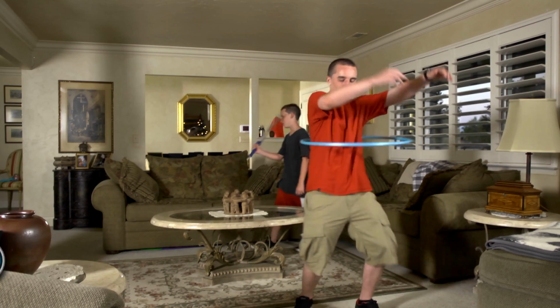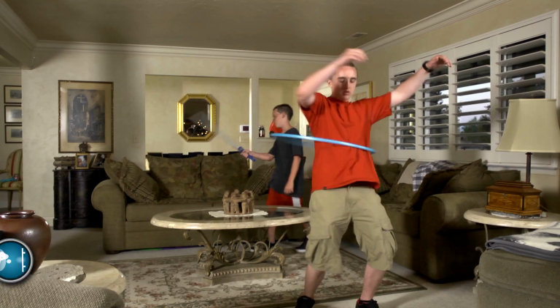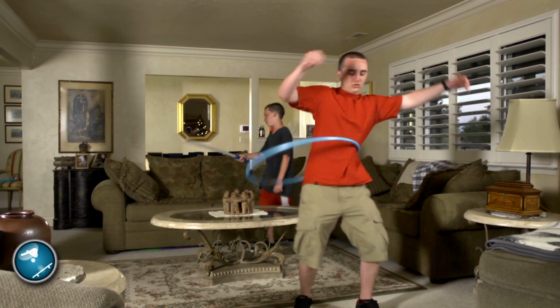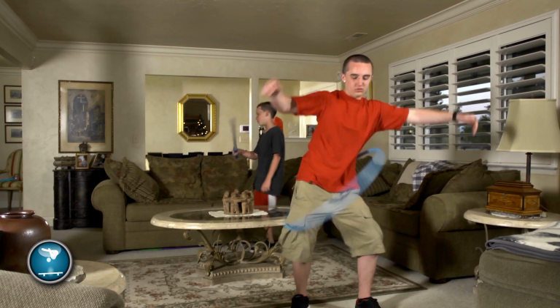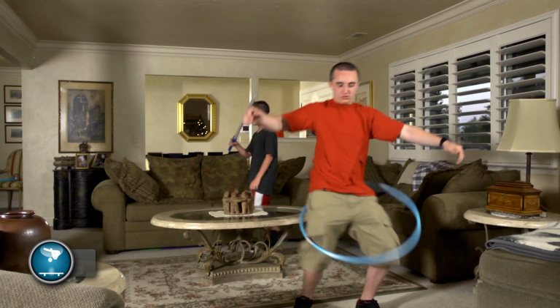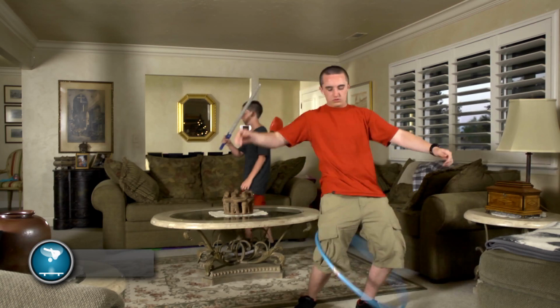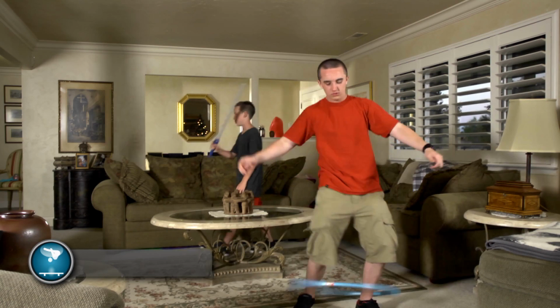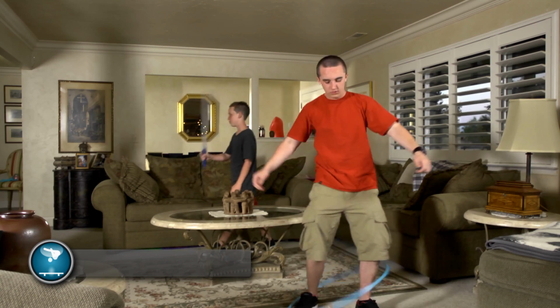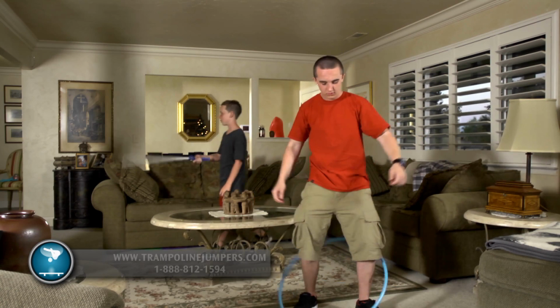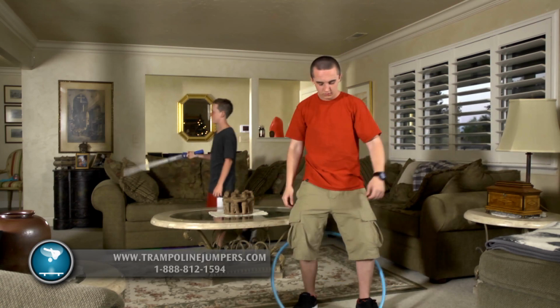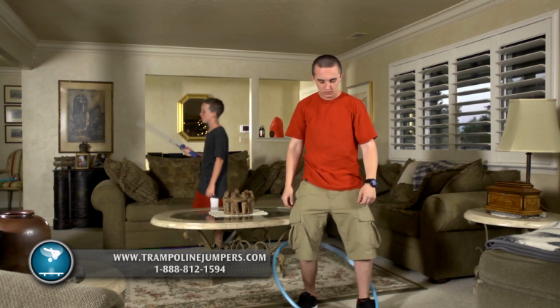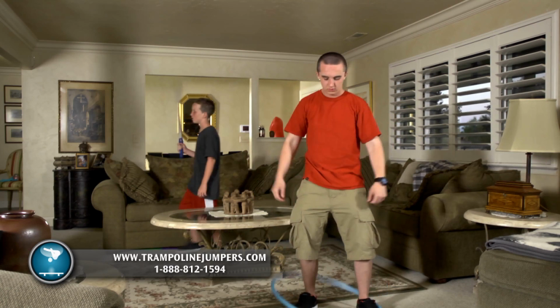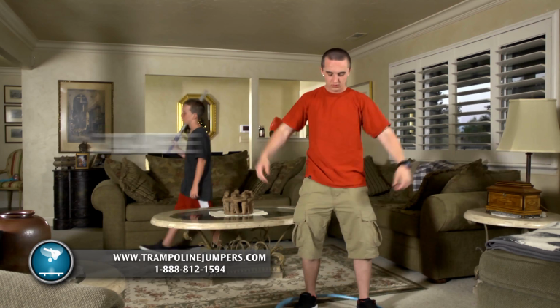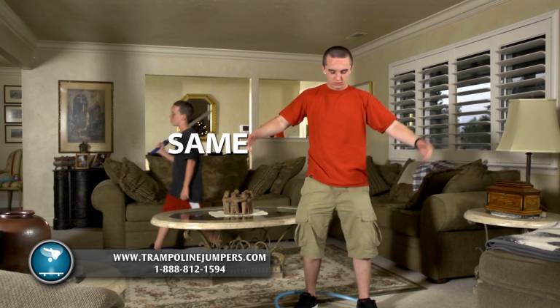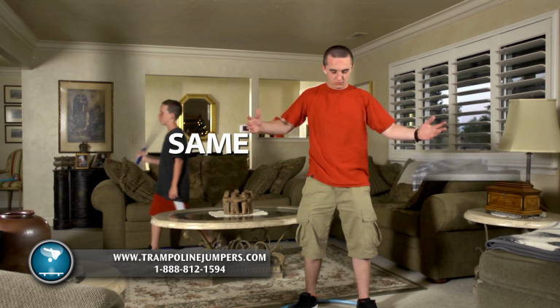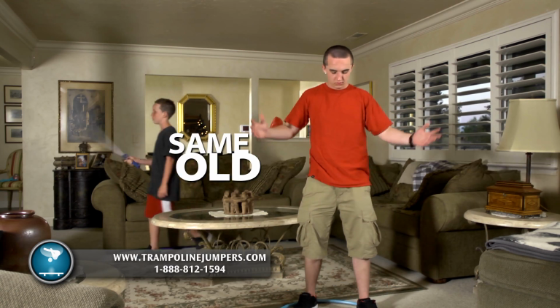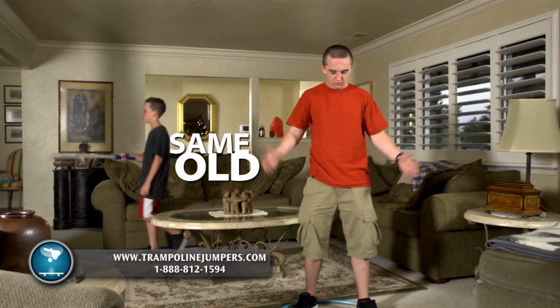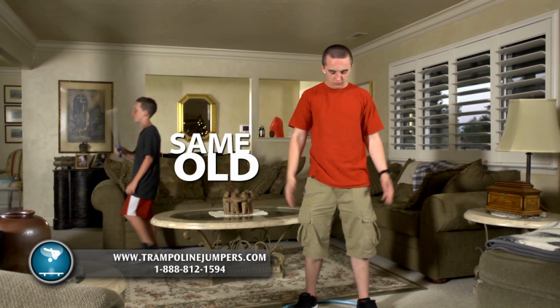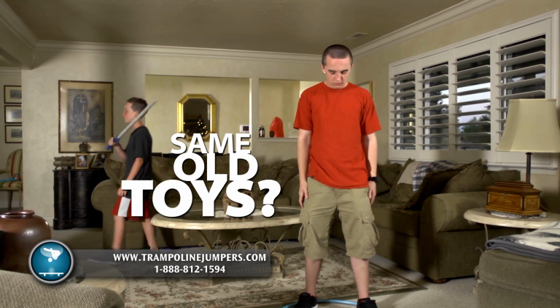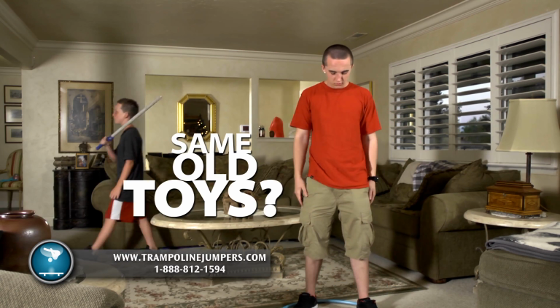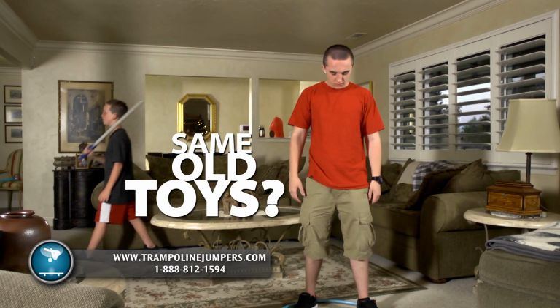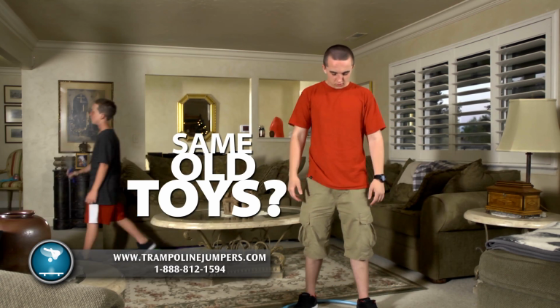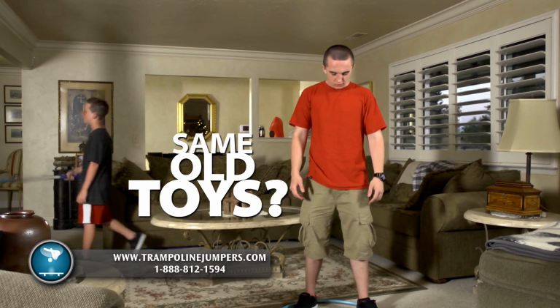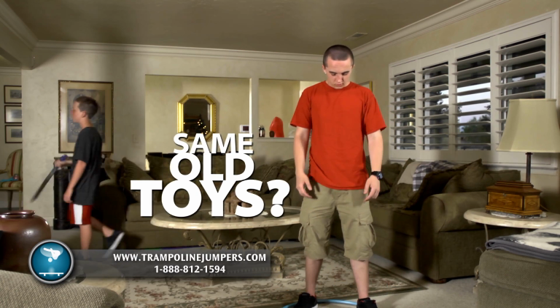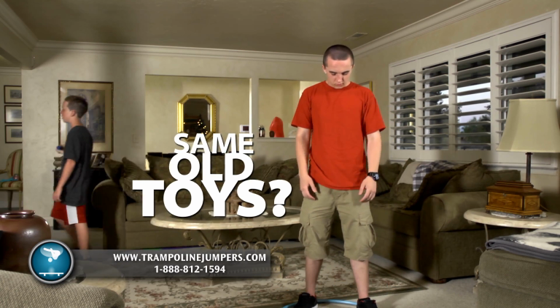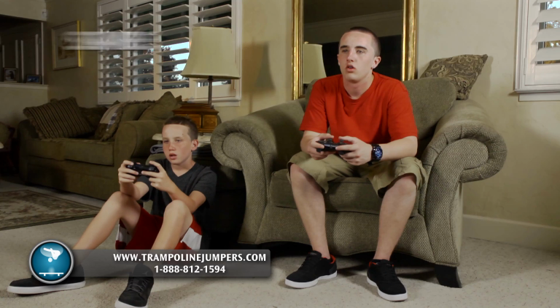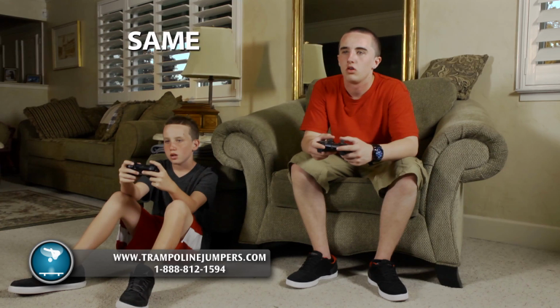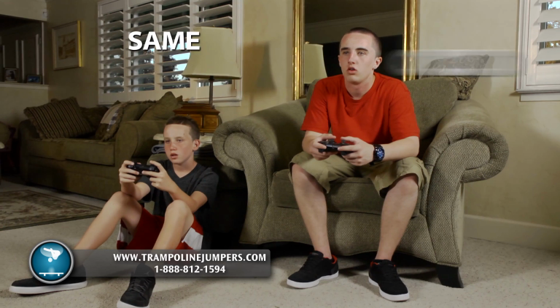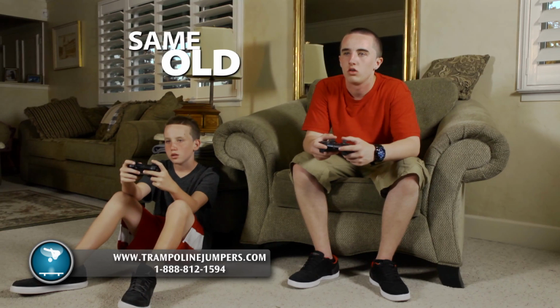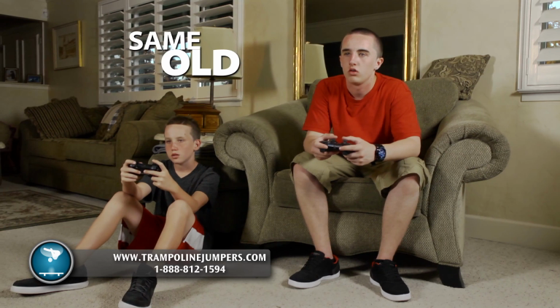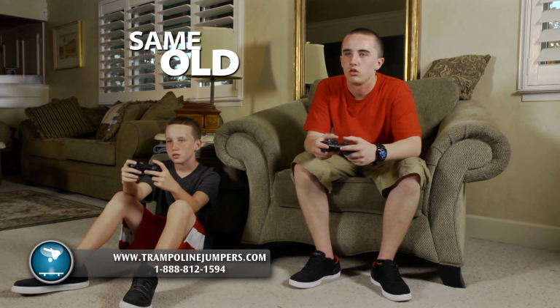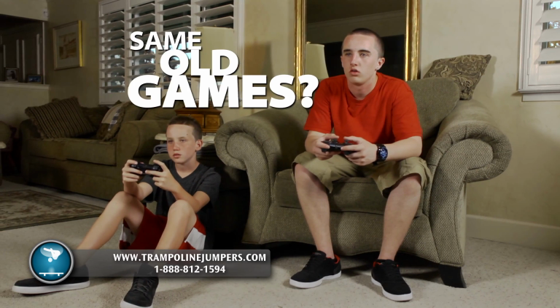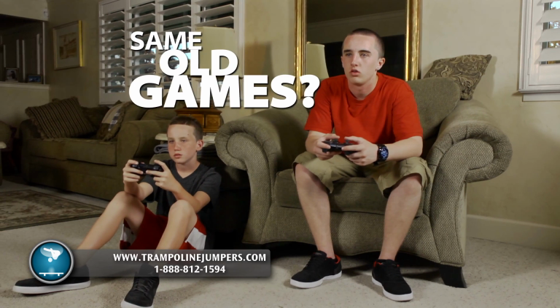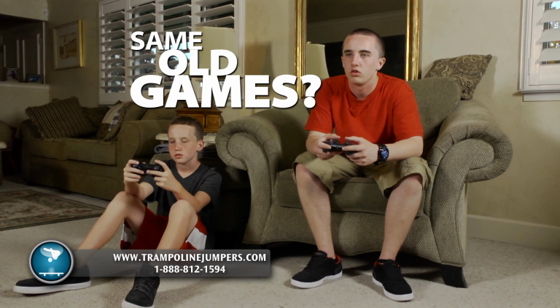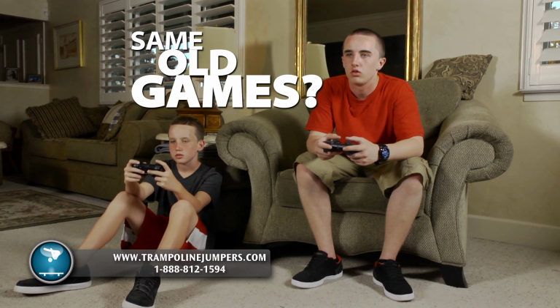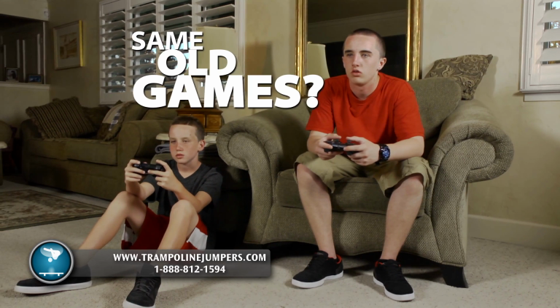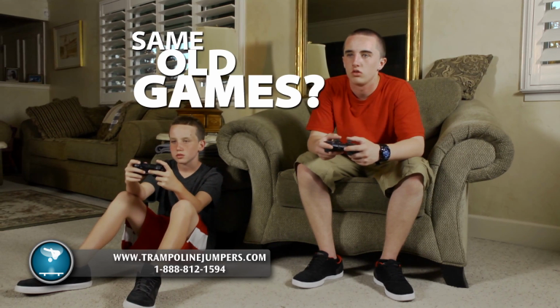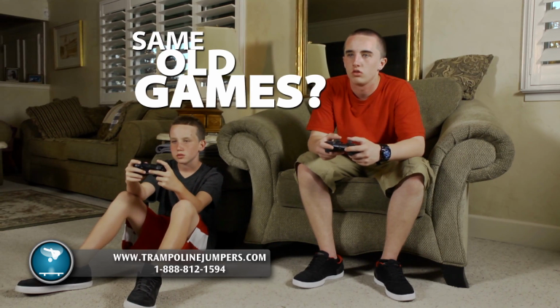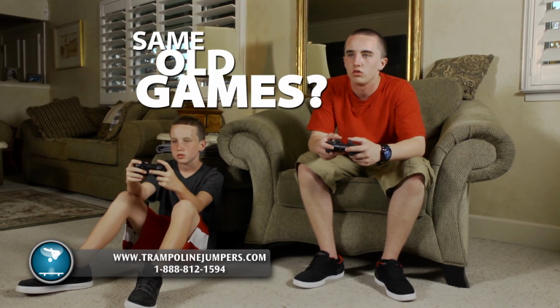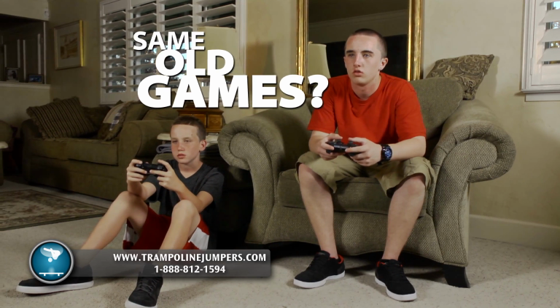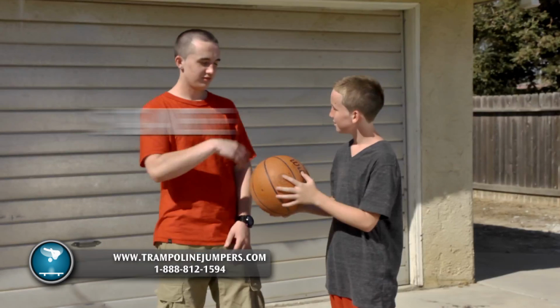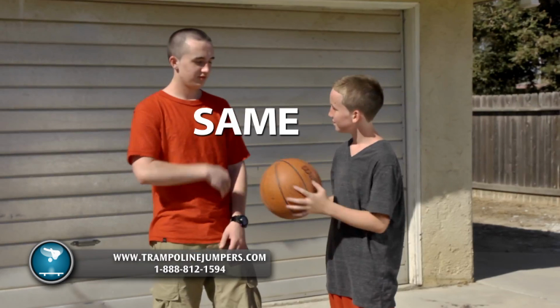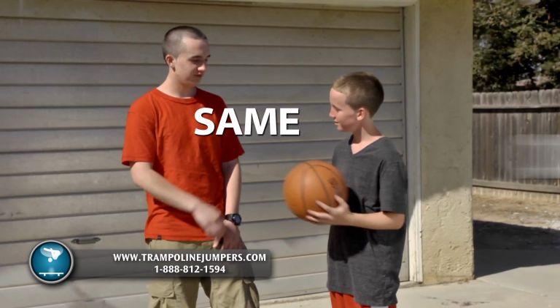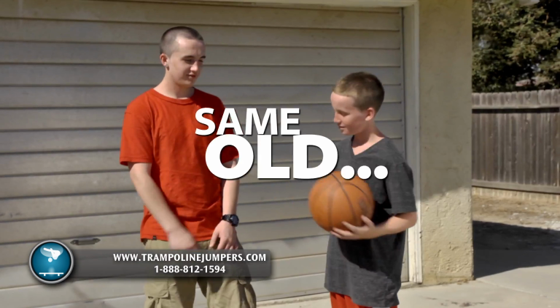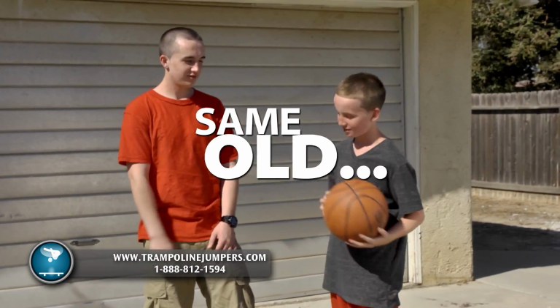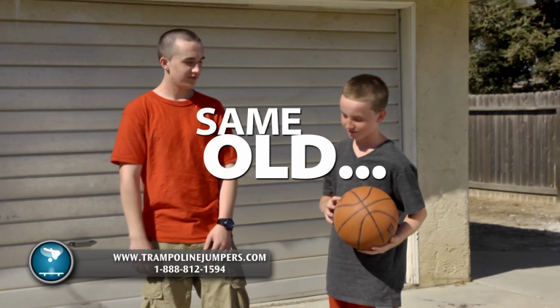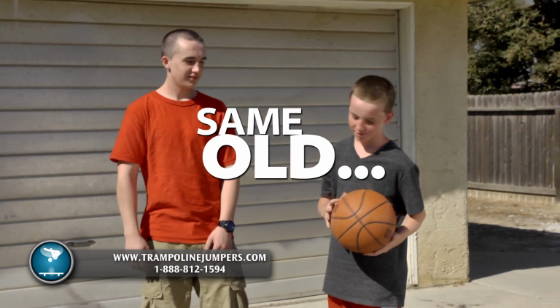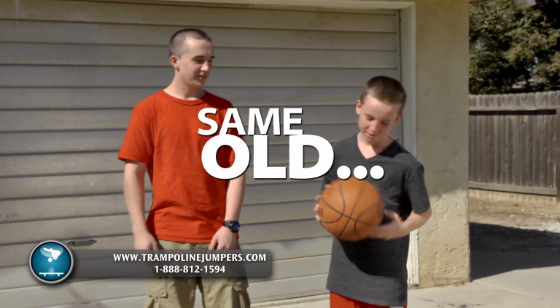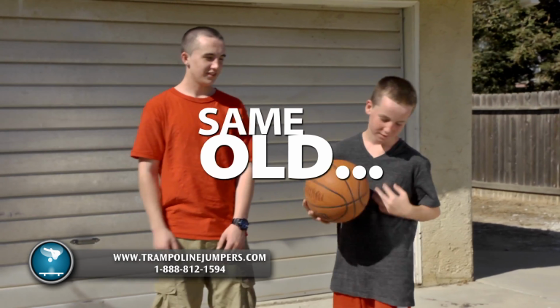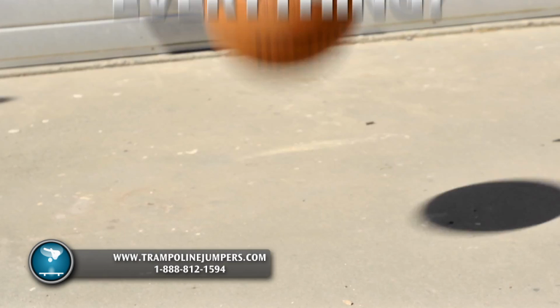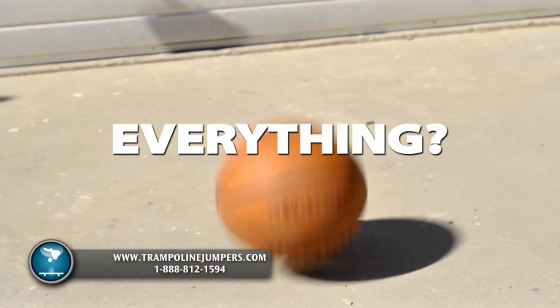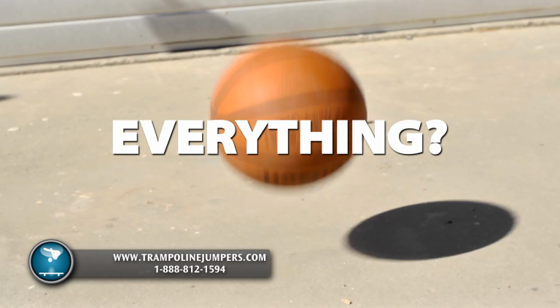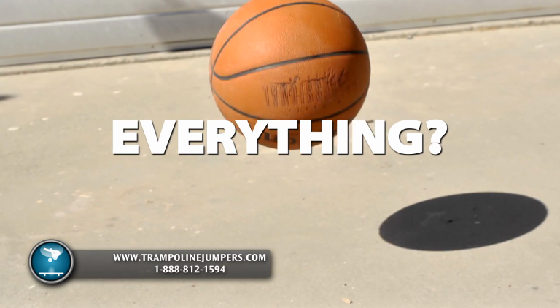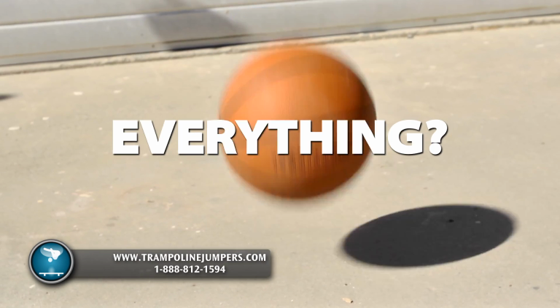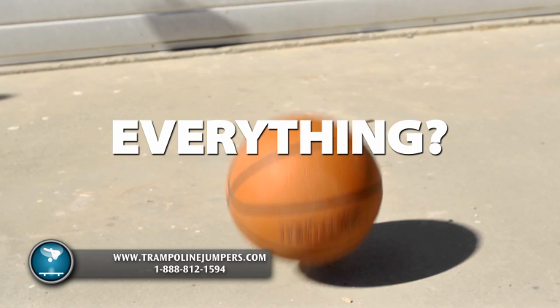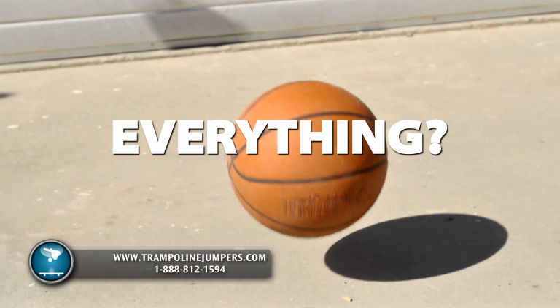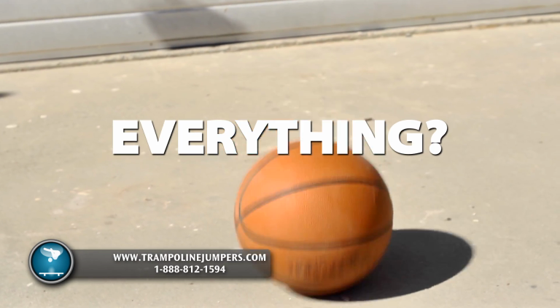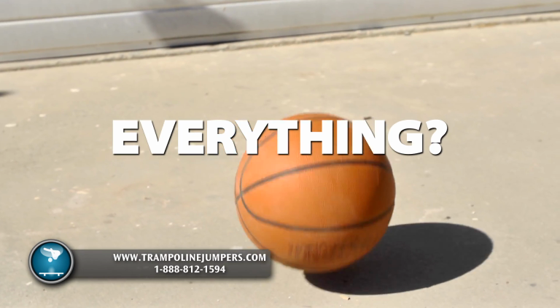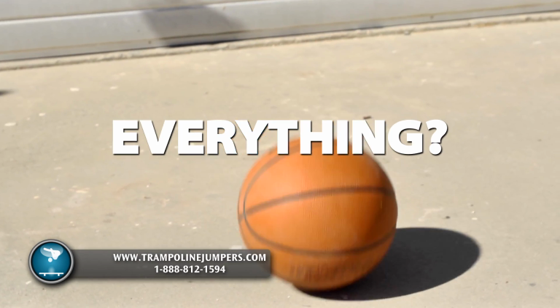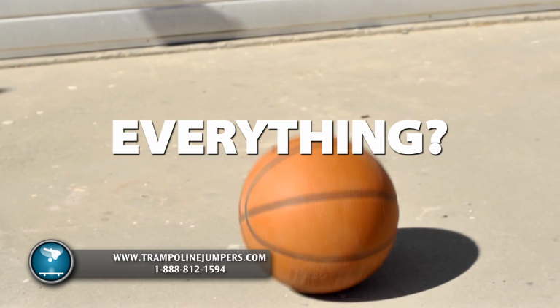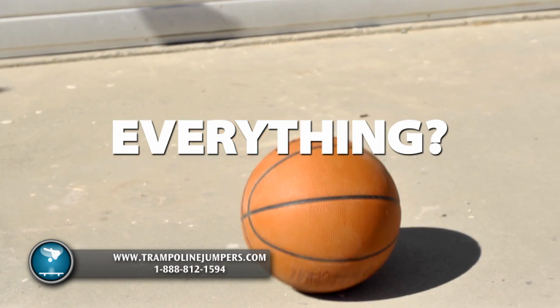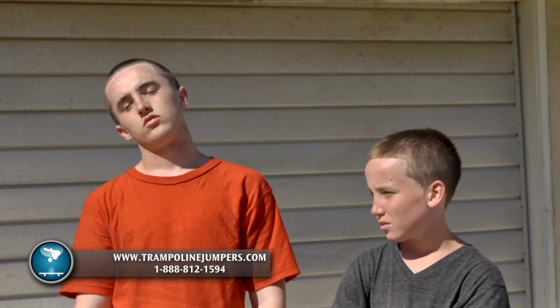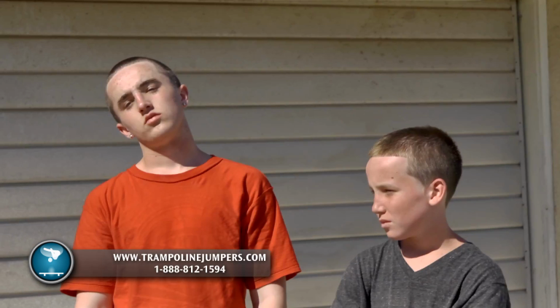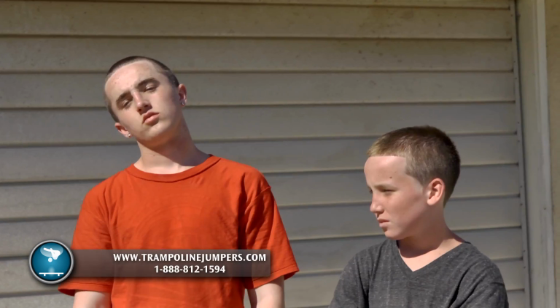Kids, tired of the same old toys, same old games, same old everything? Try this!